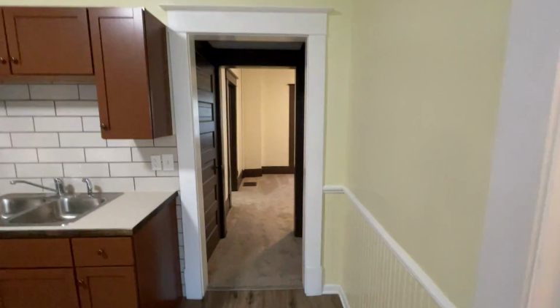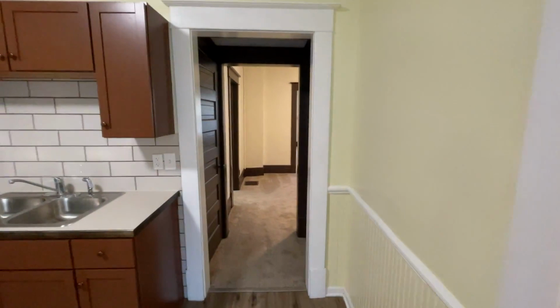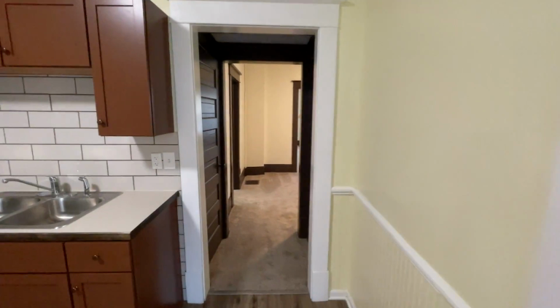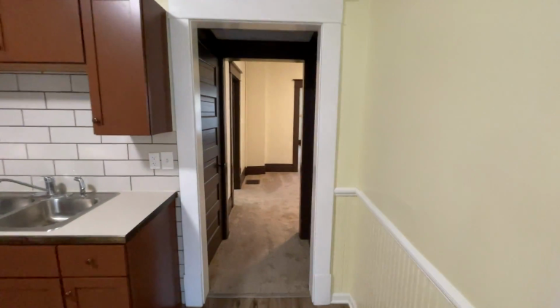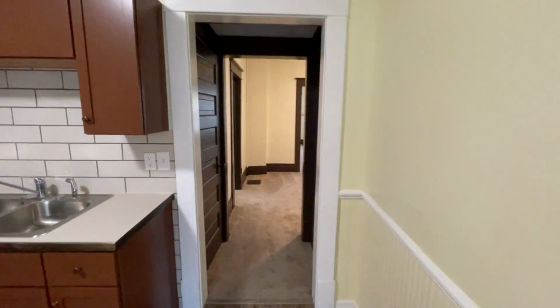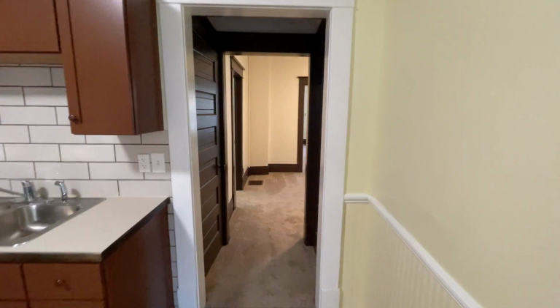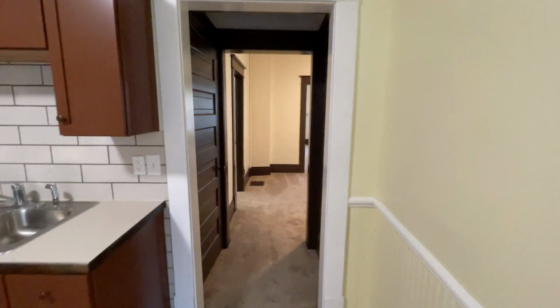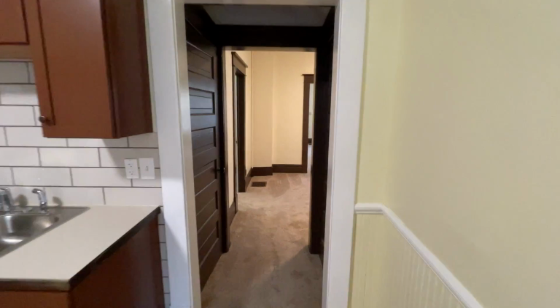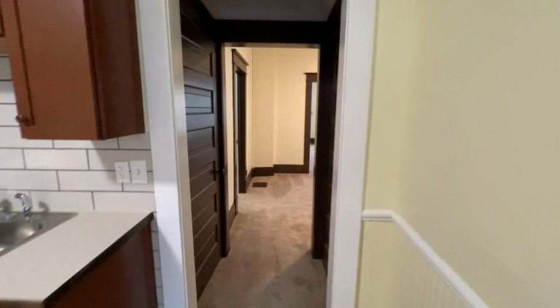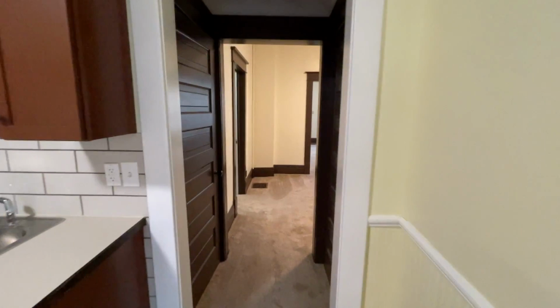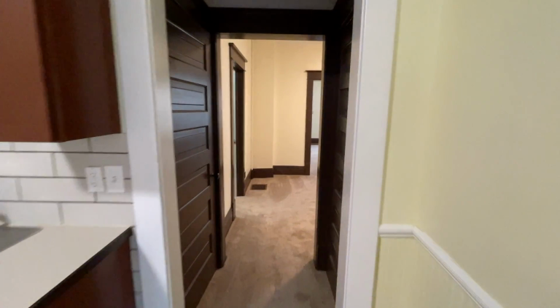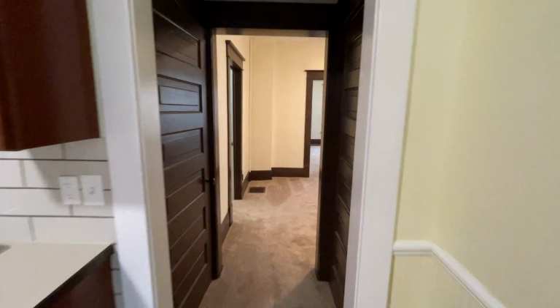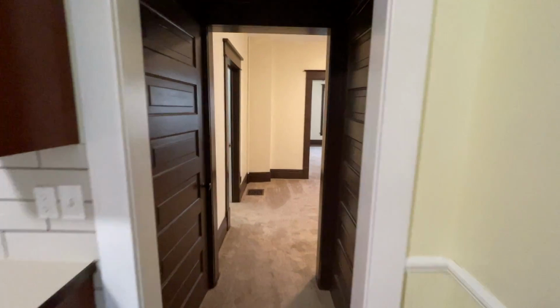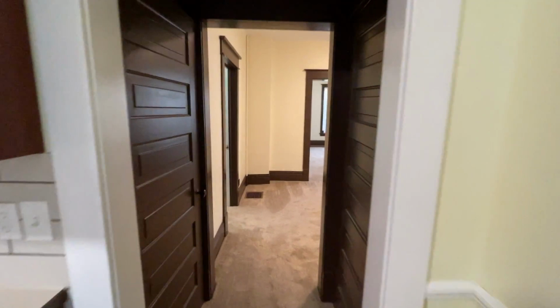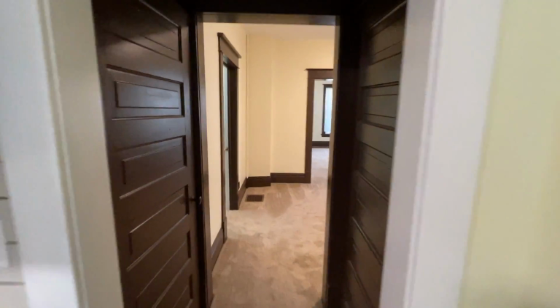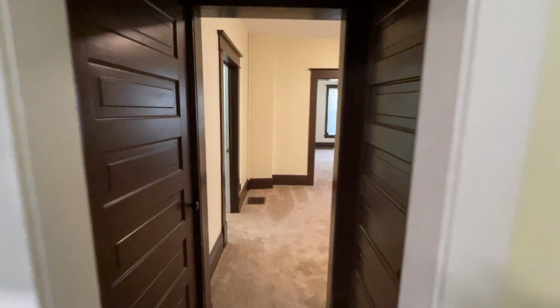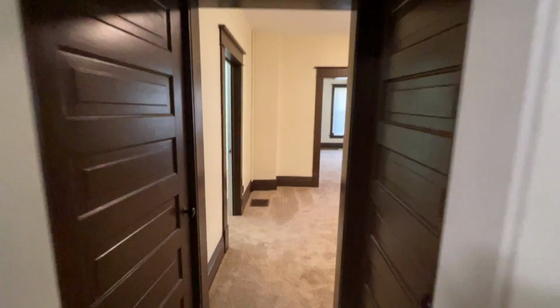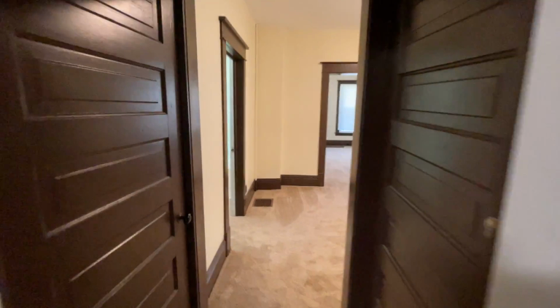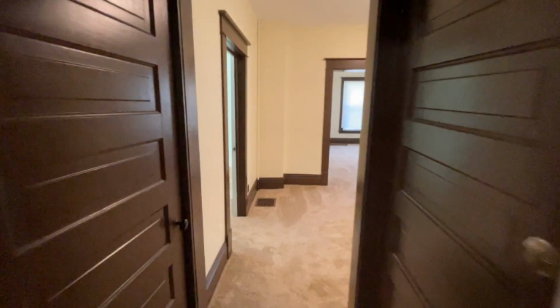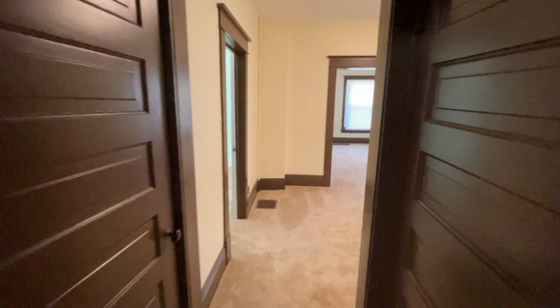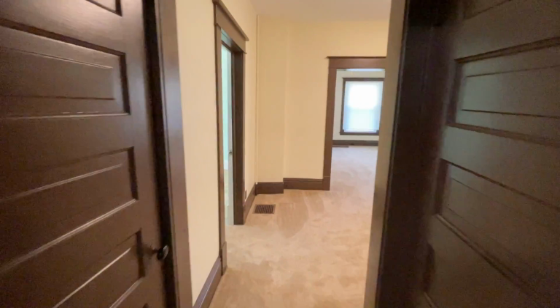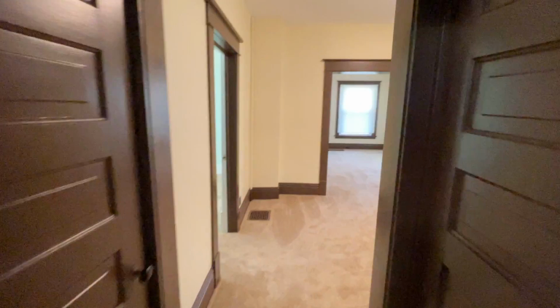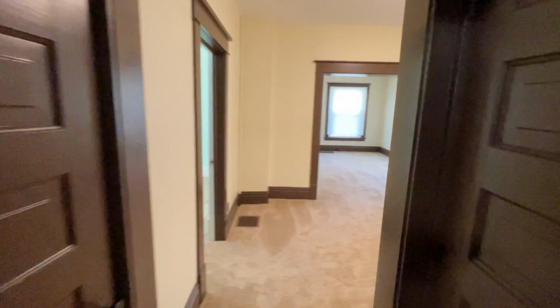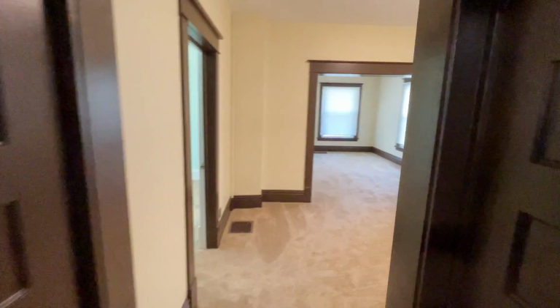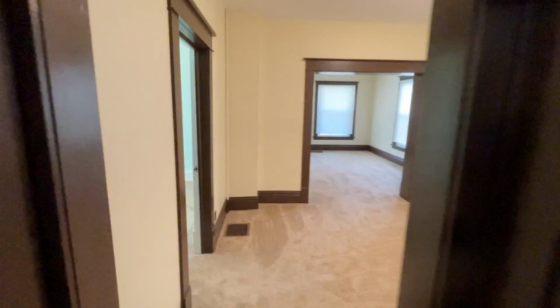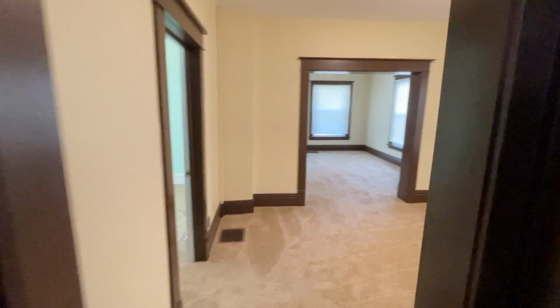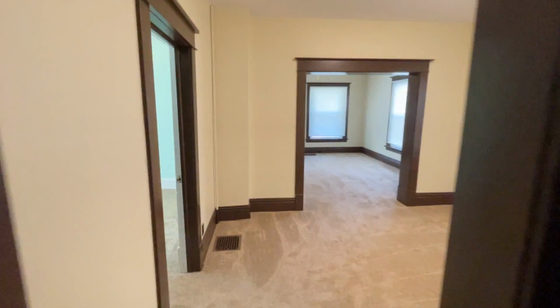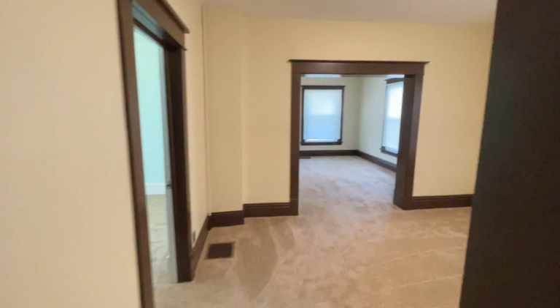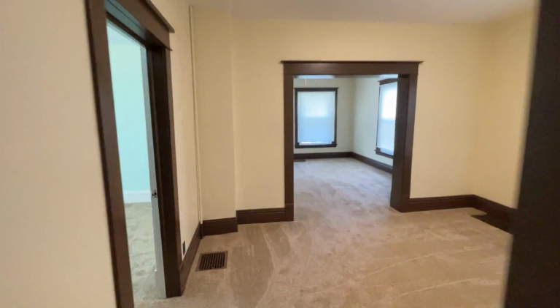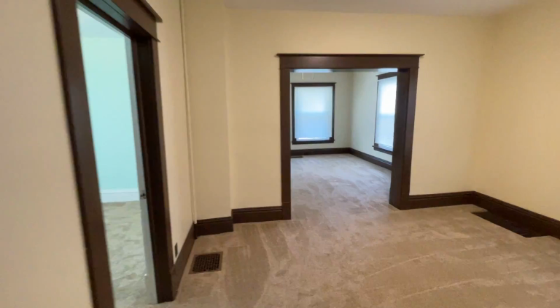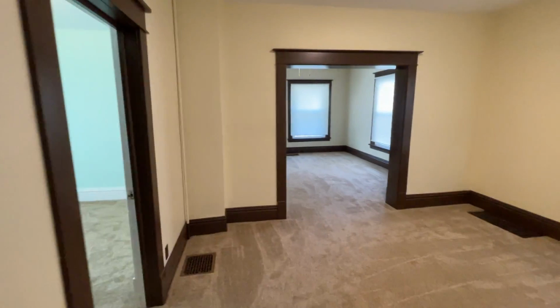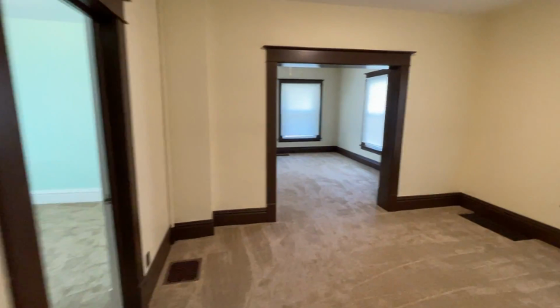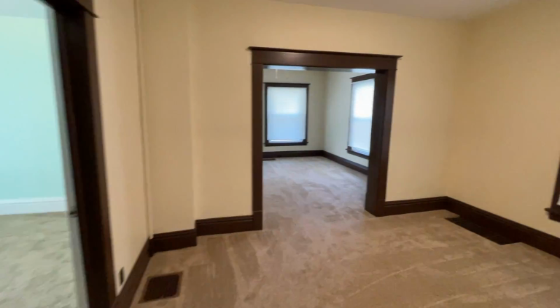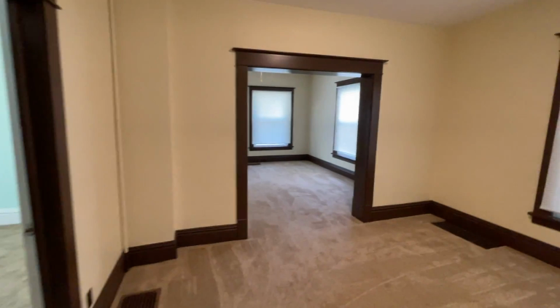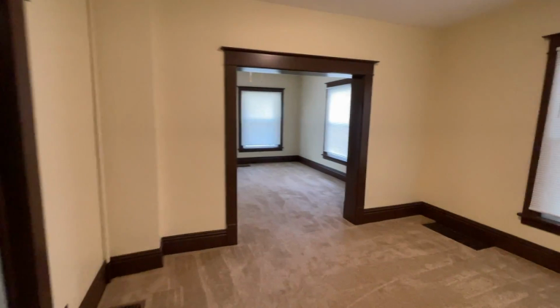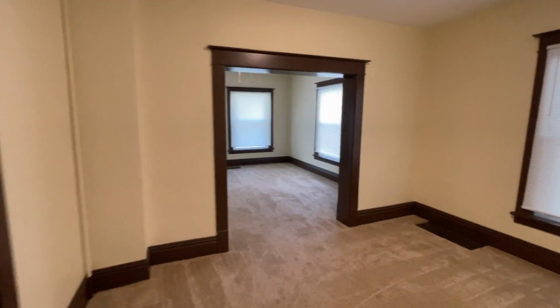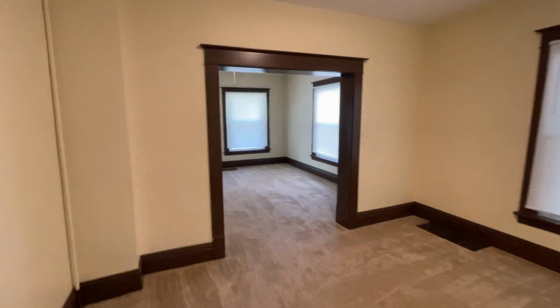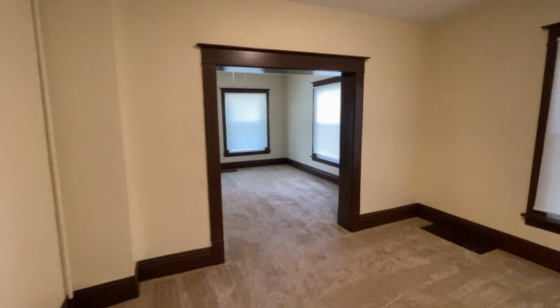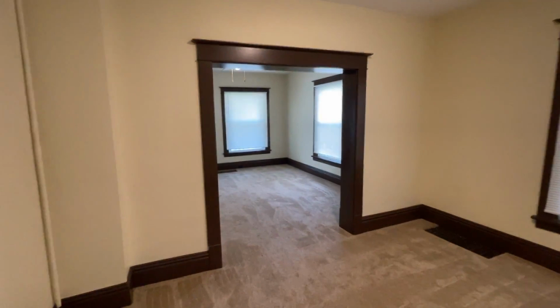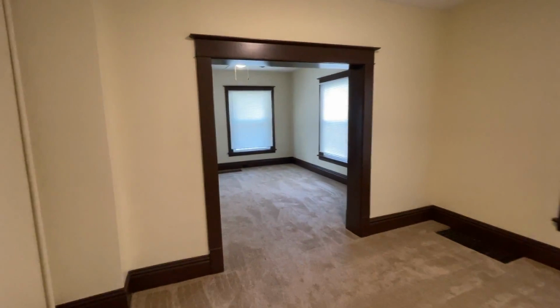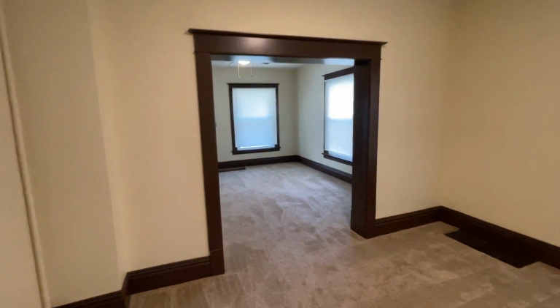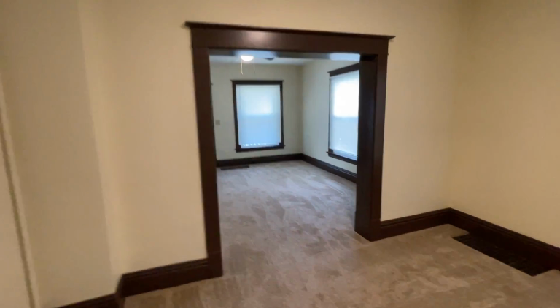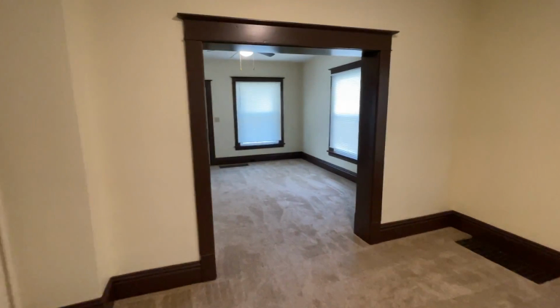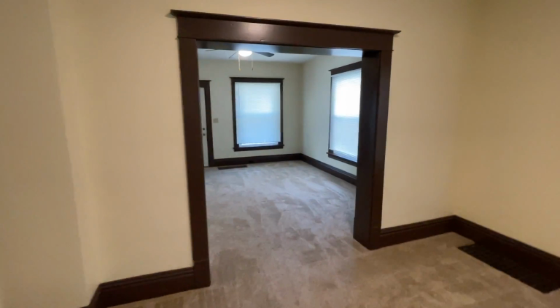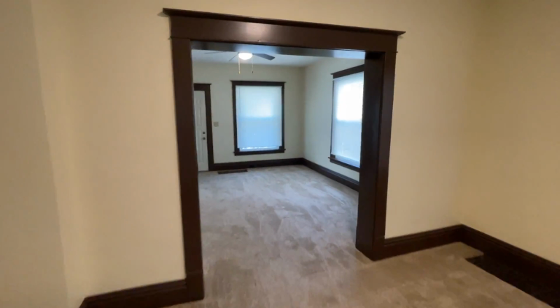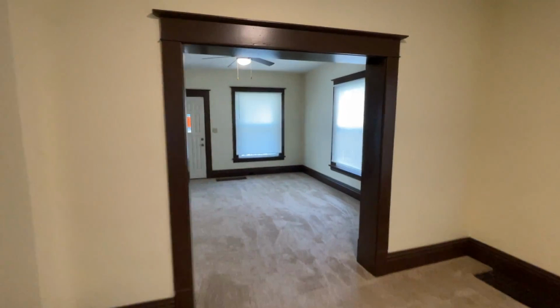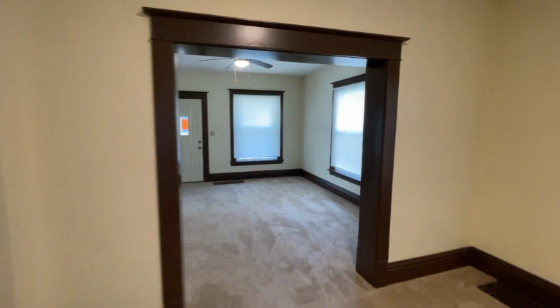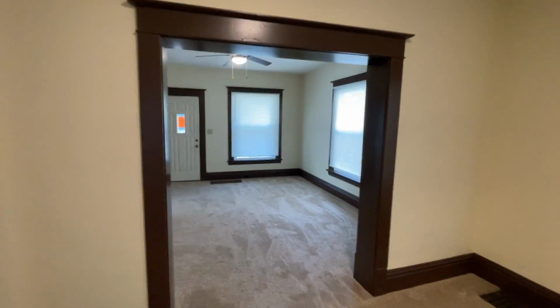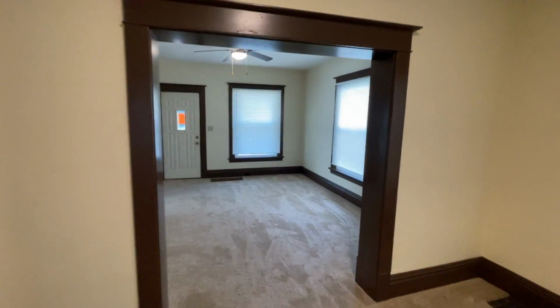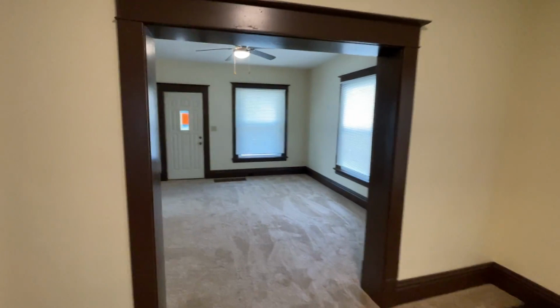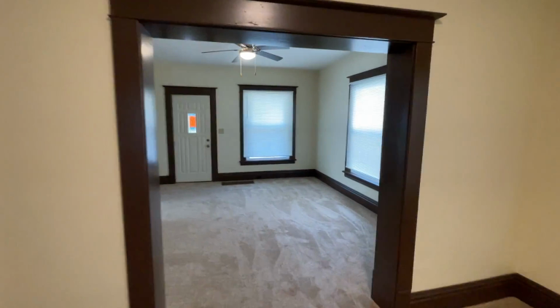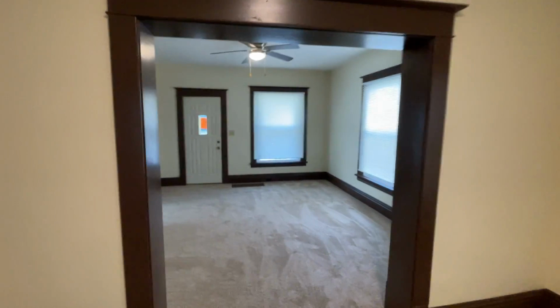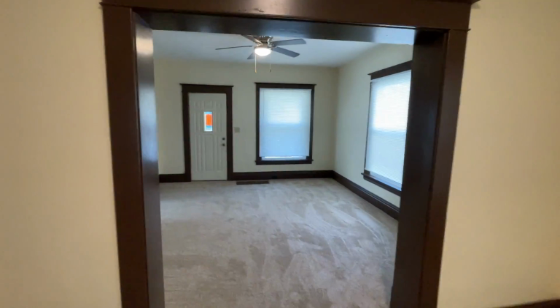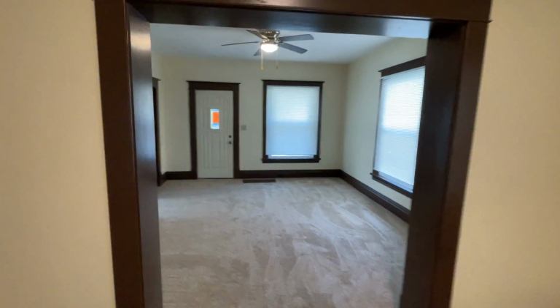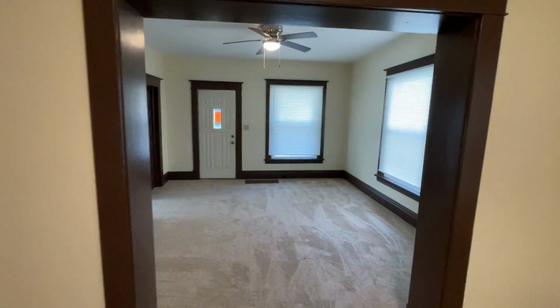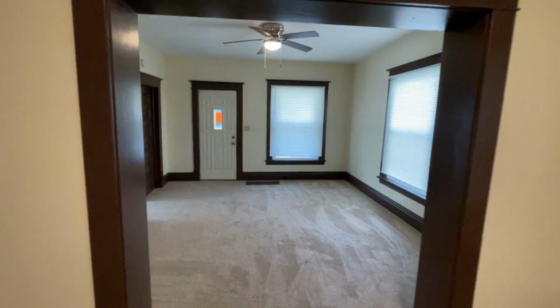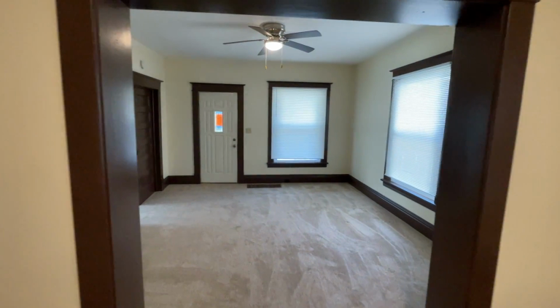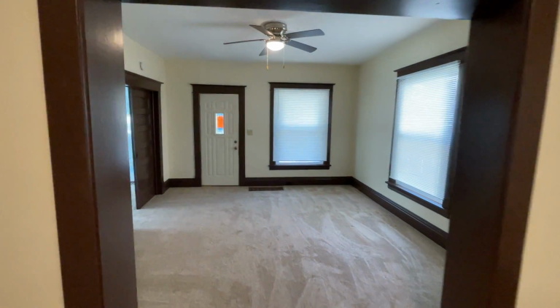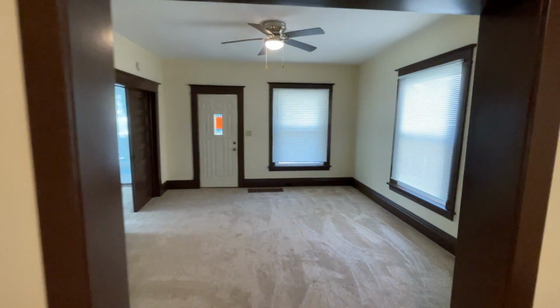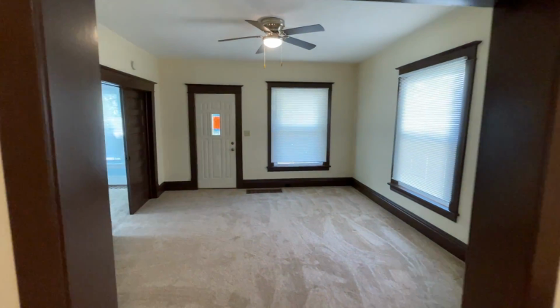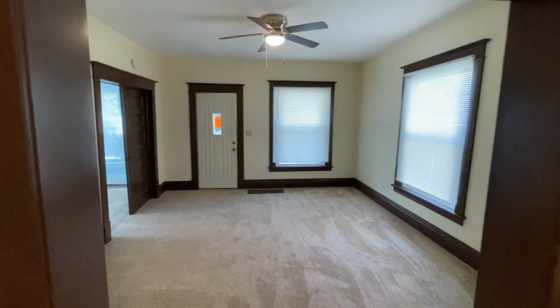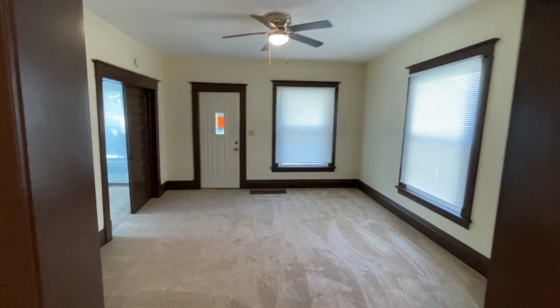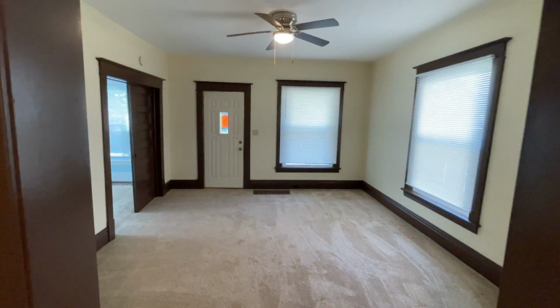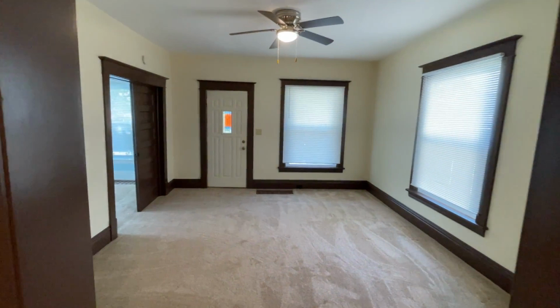This is 711 Baldwin Street Southeast, apartment number one. Thank you for watching this video tour from Access Property Management.